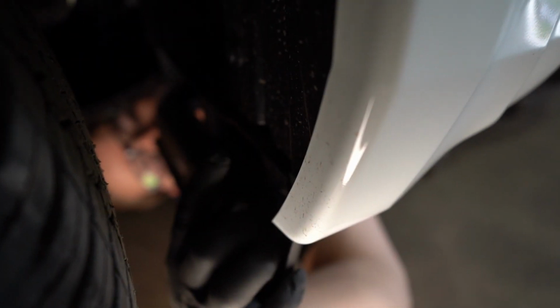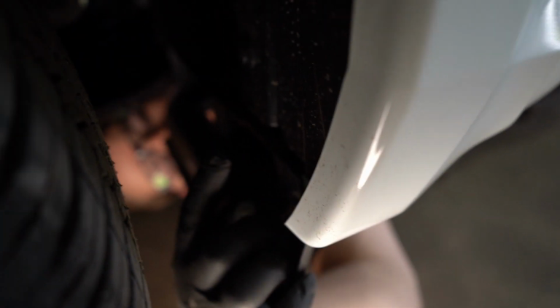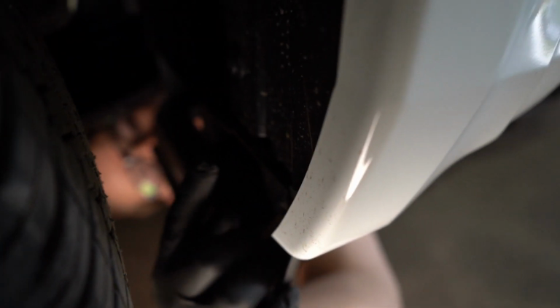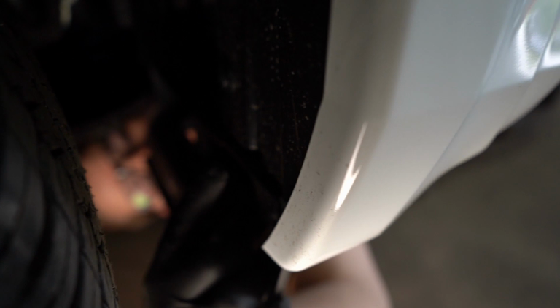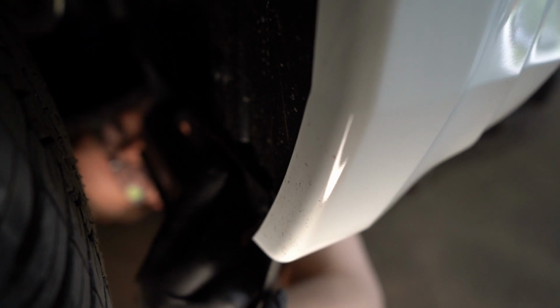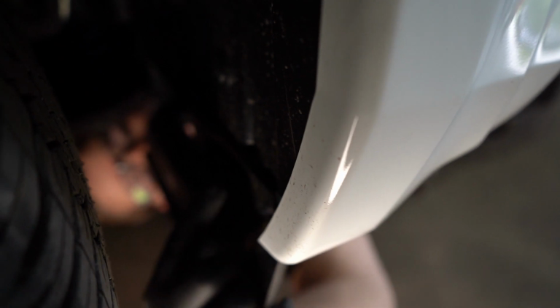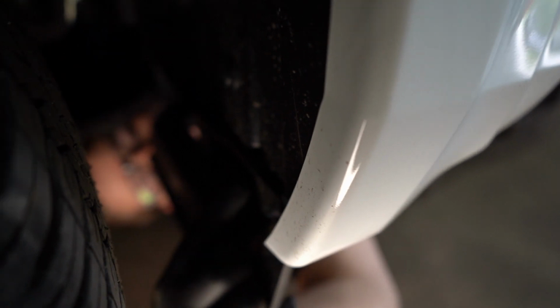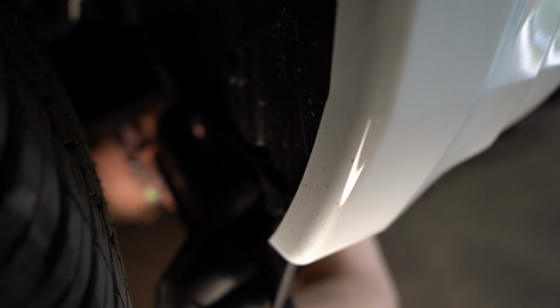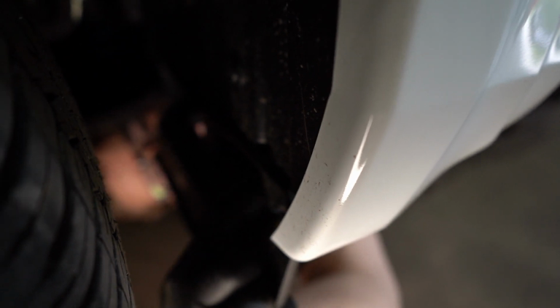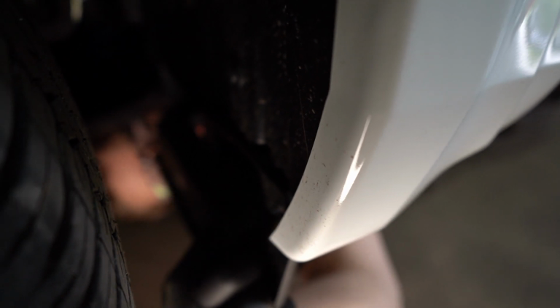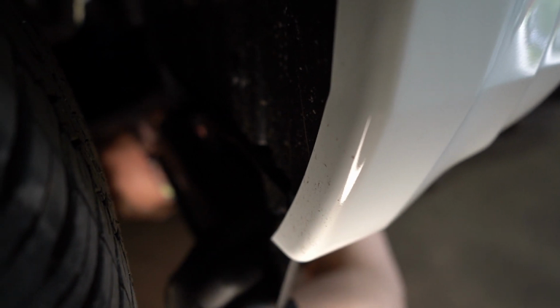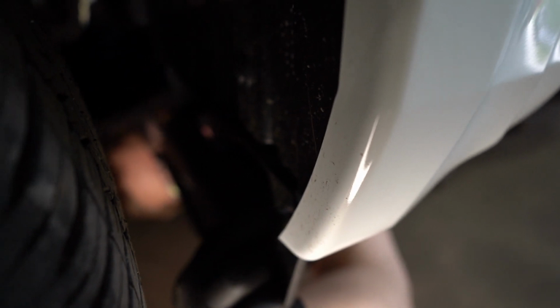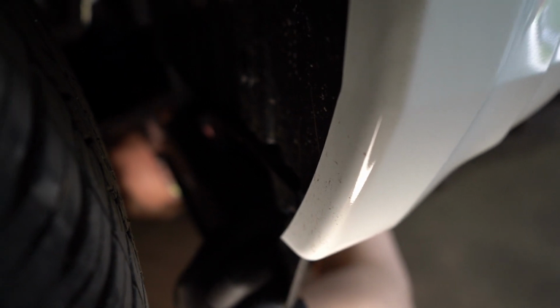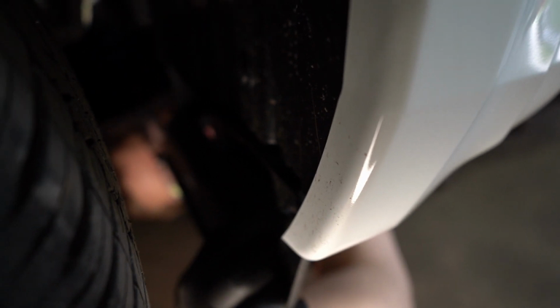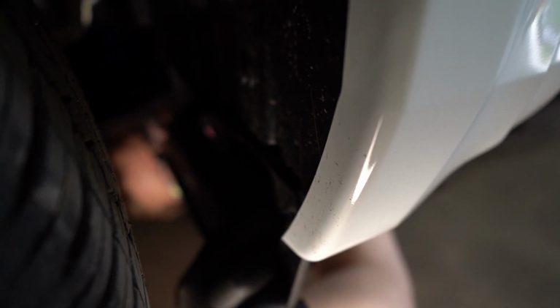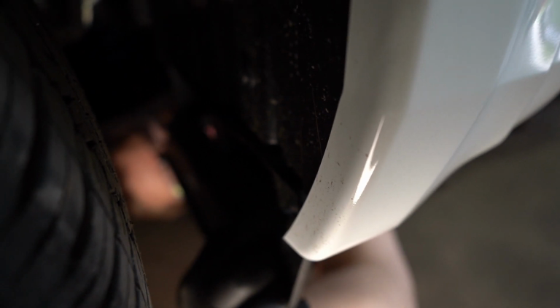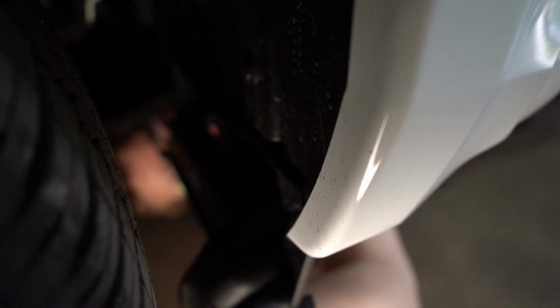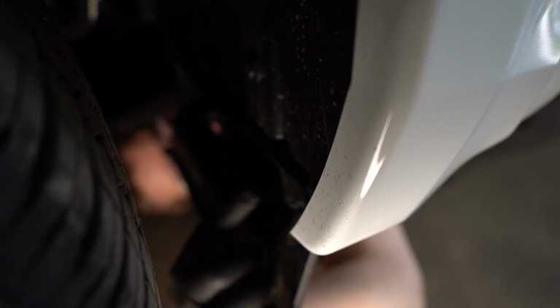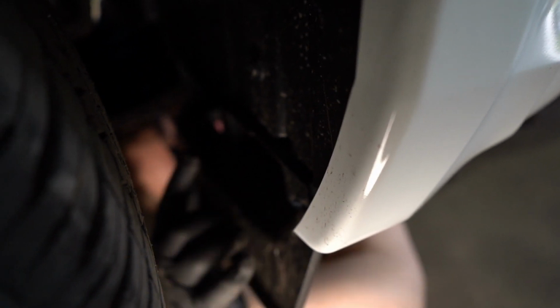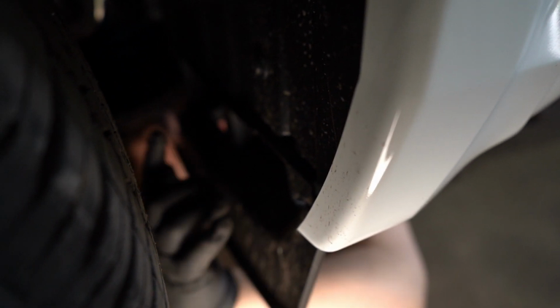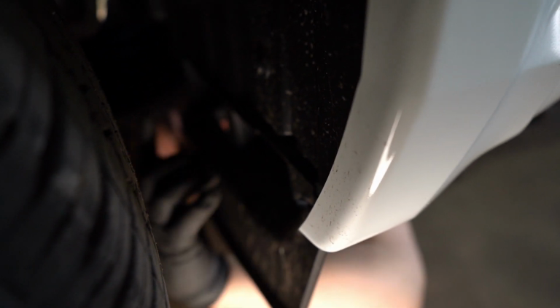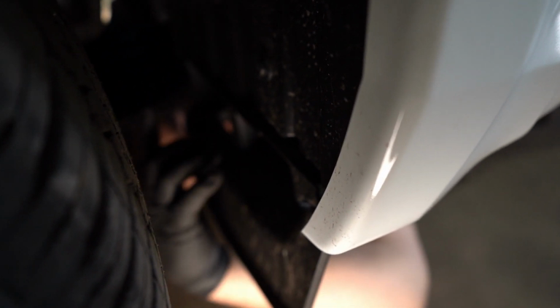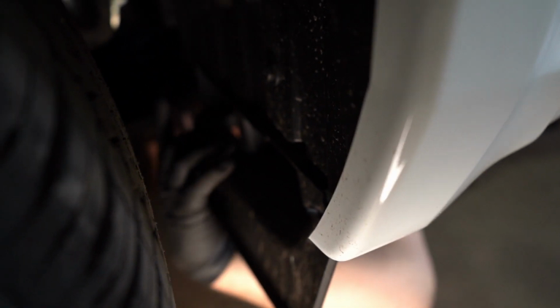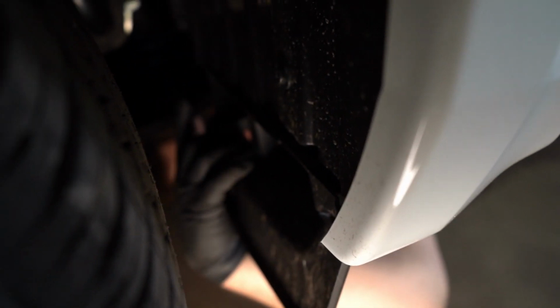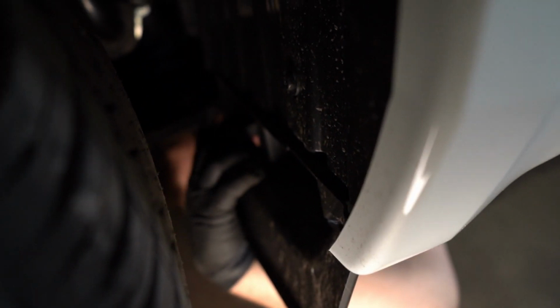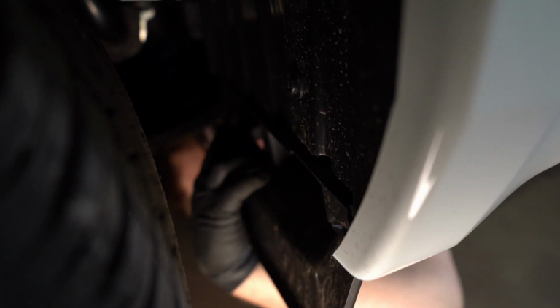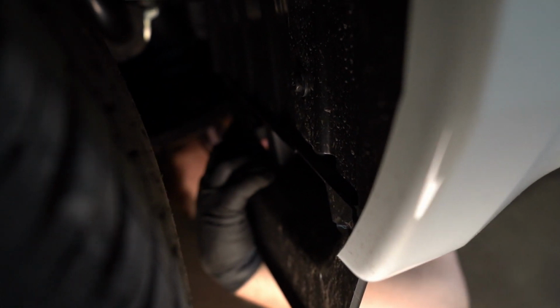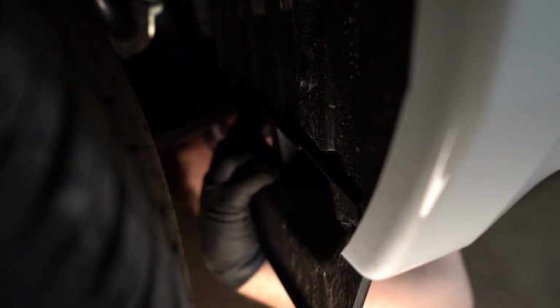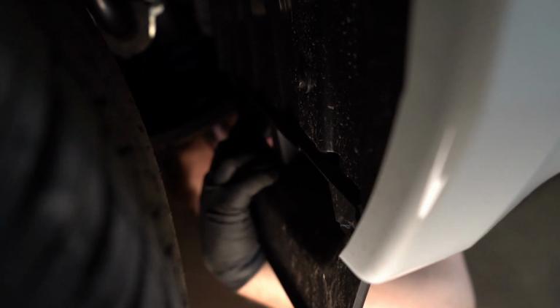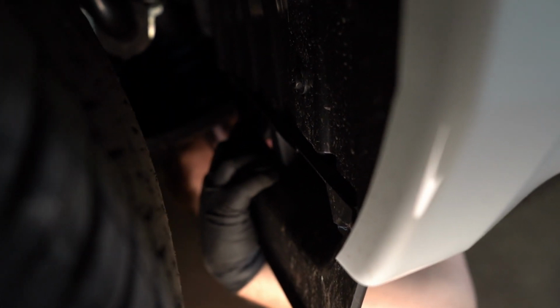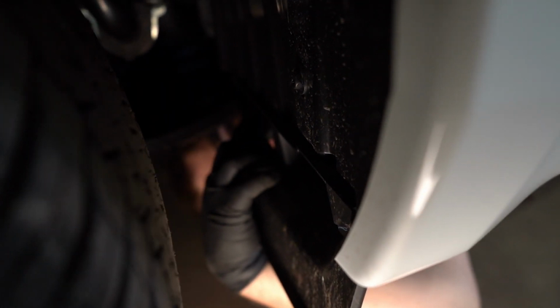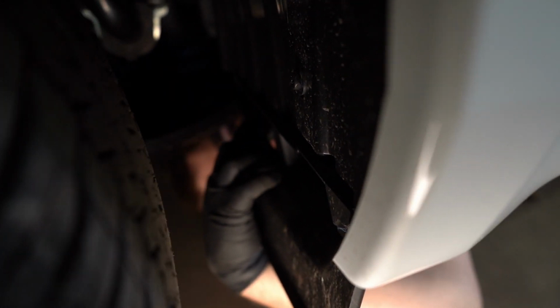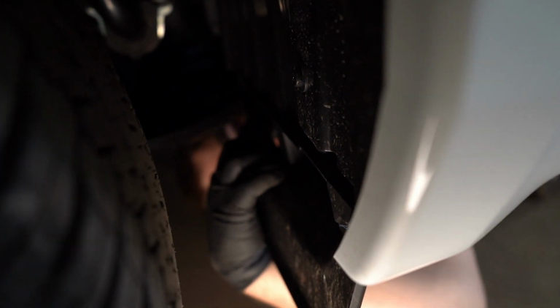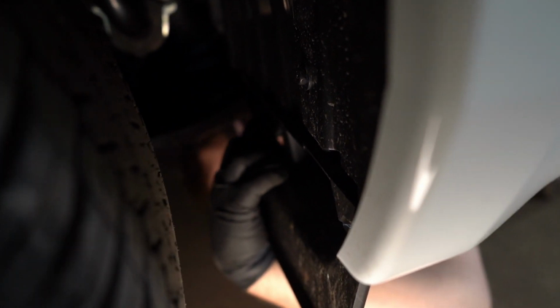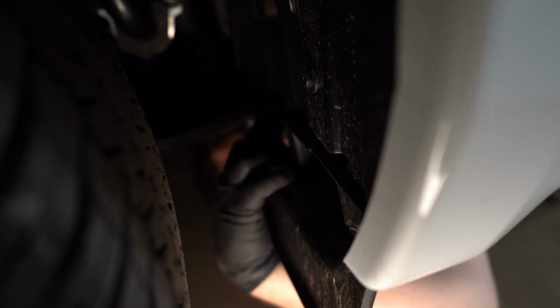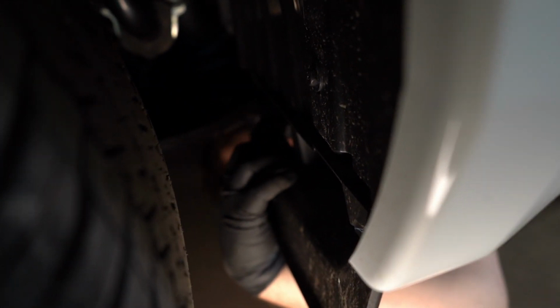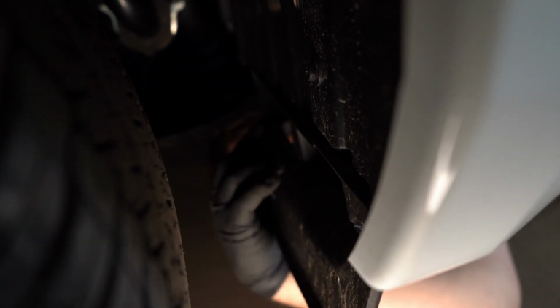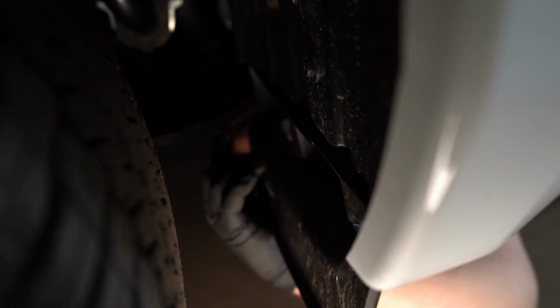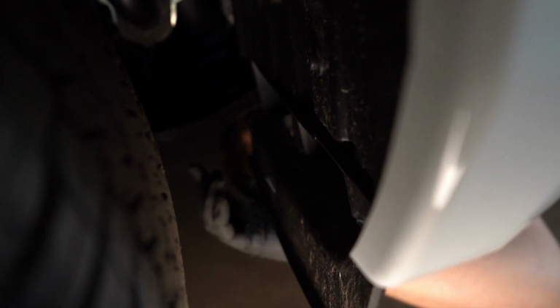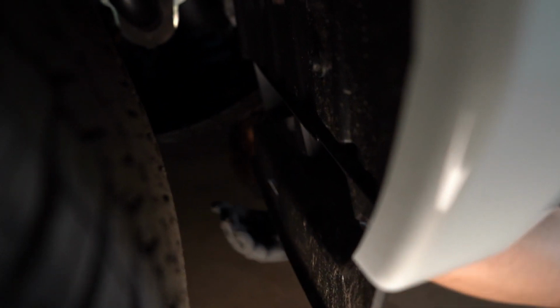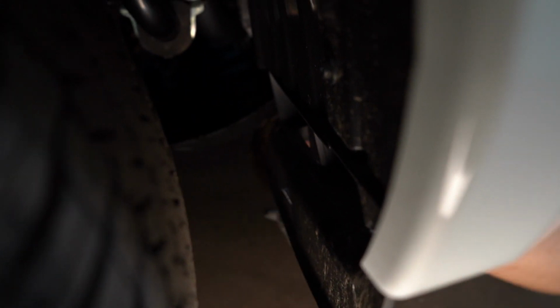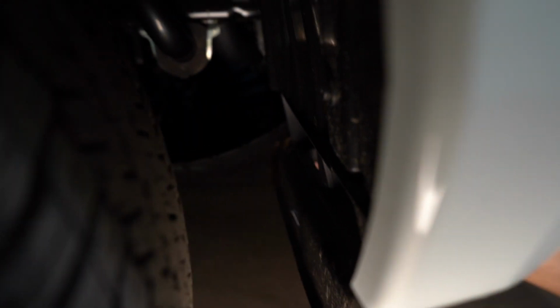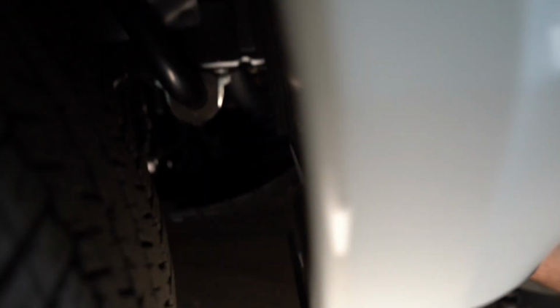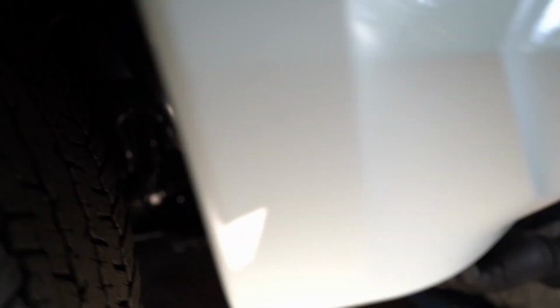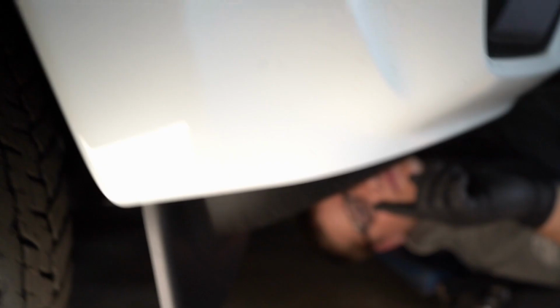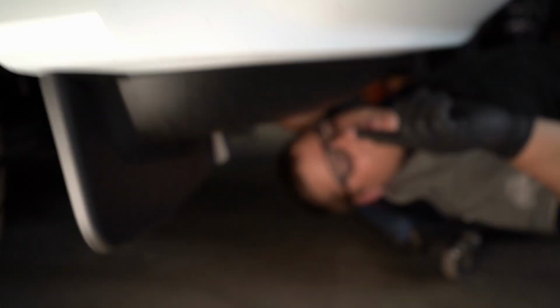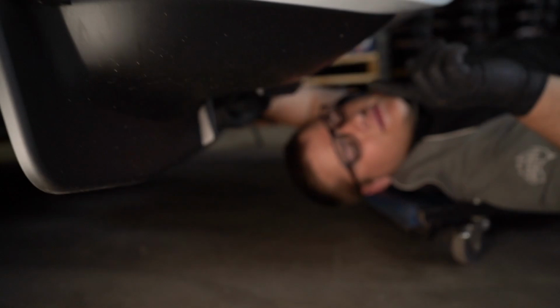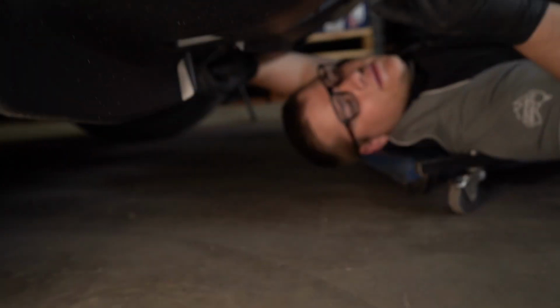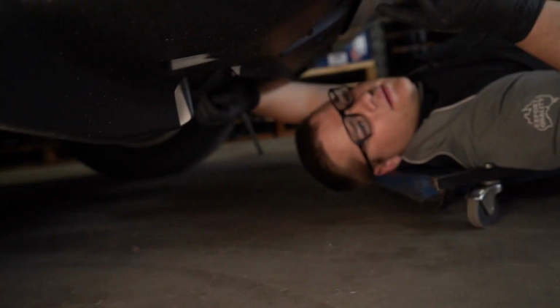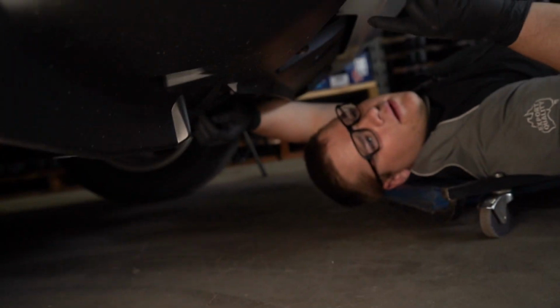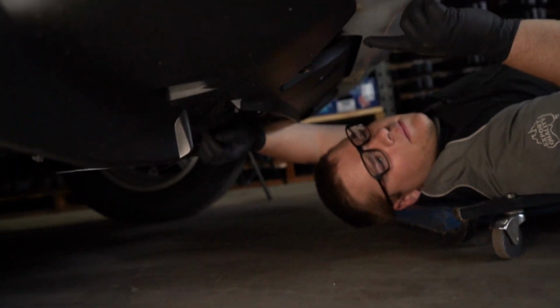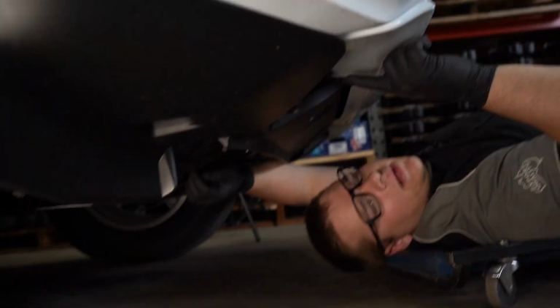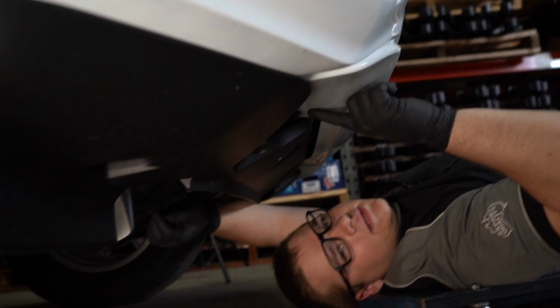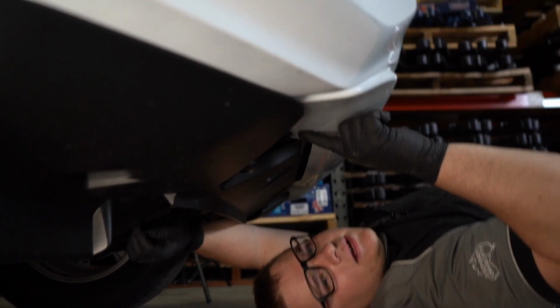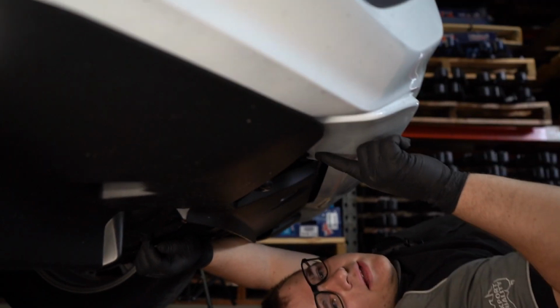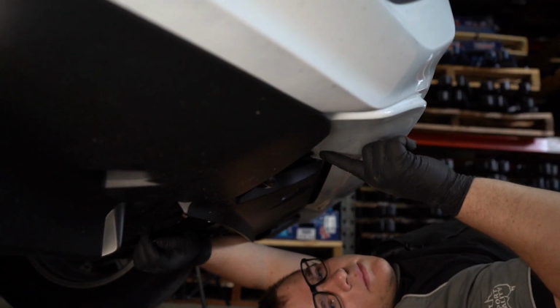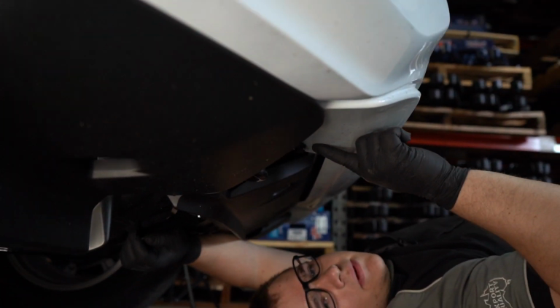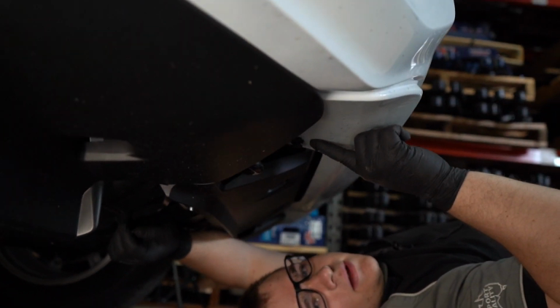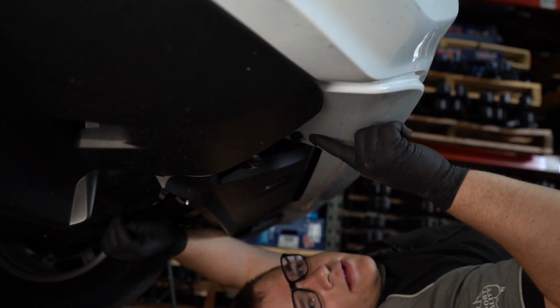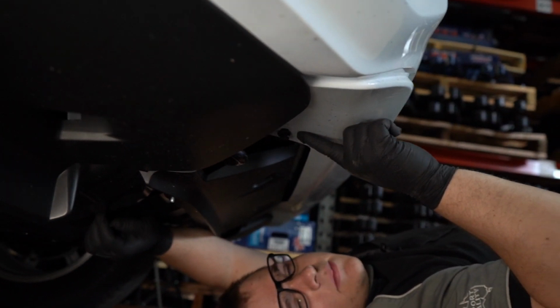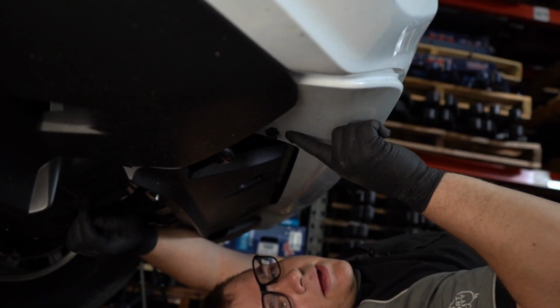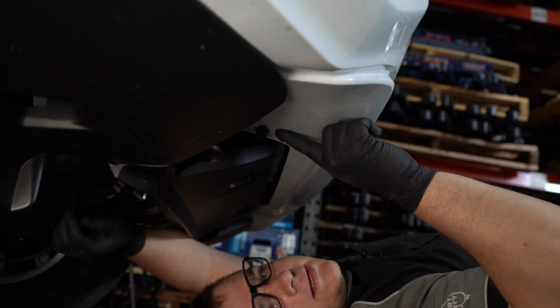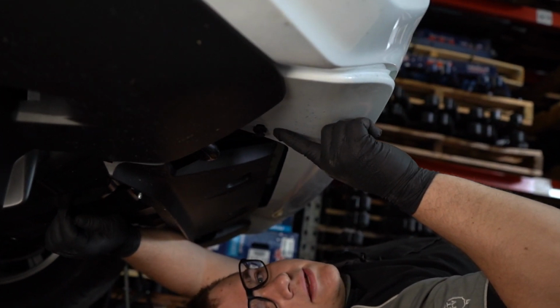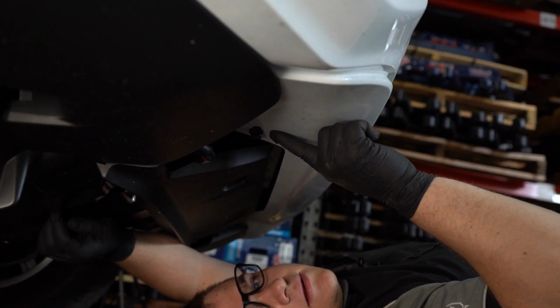You've got a plastic clip here, a 10mm nut here, and another plastic clip at the base here.